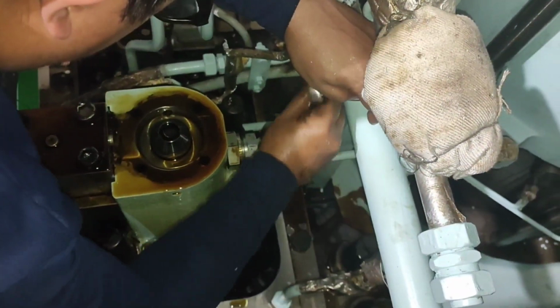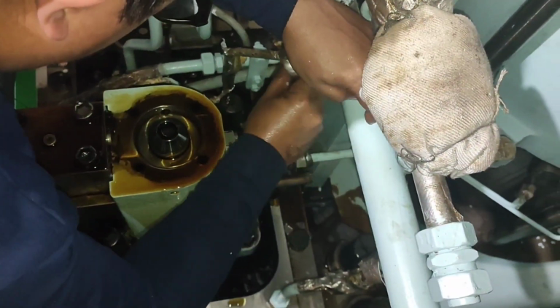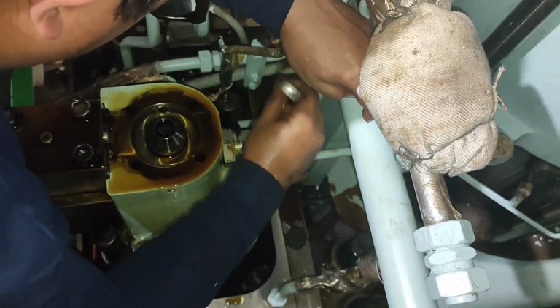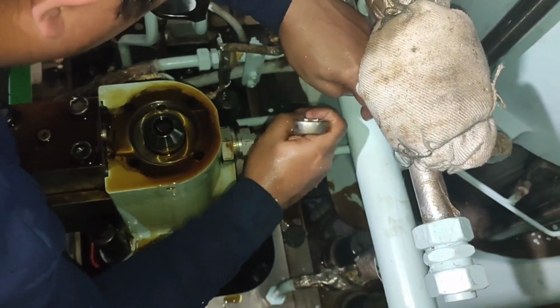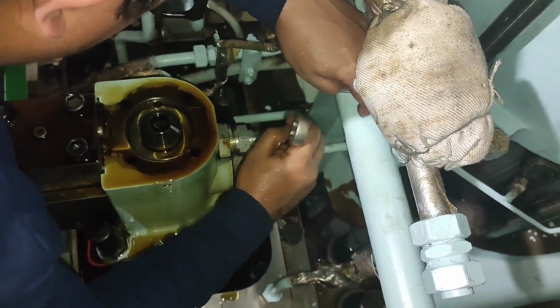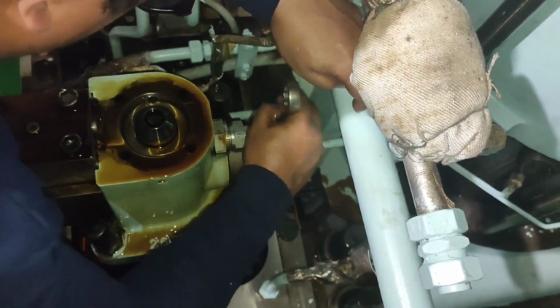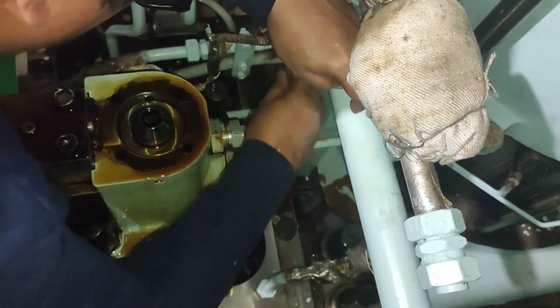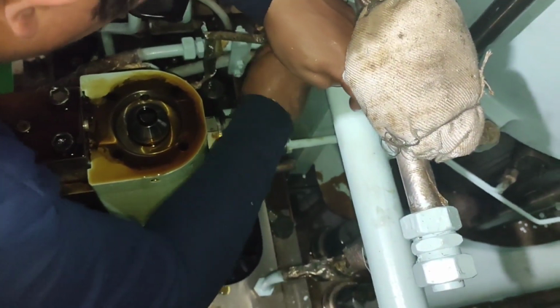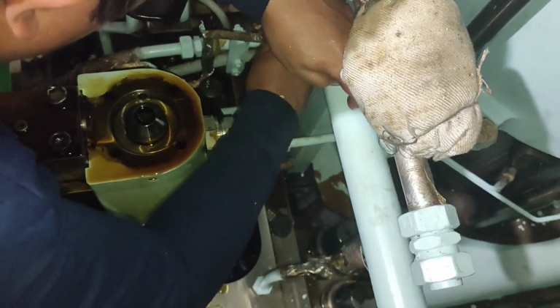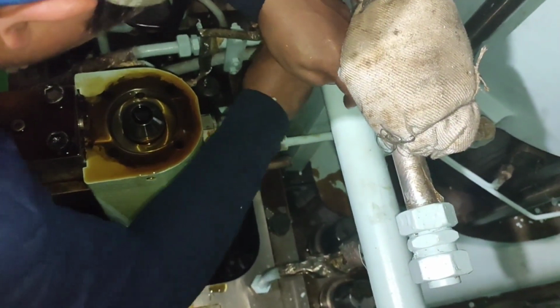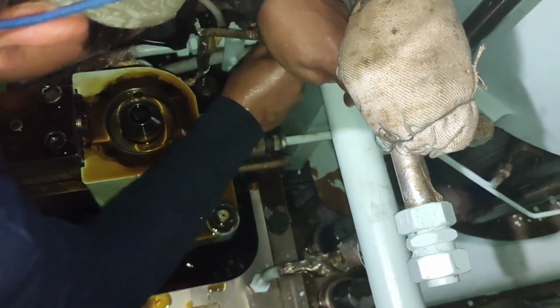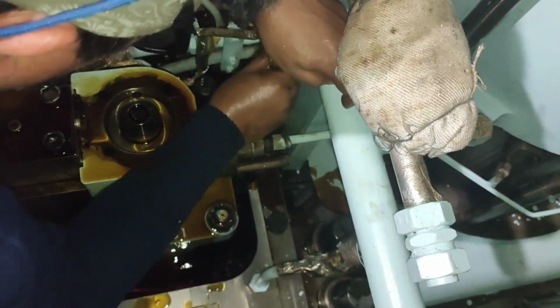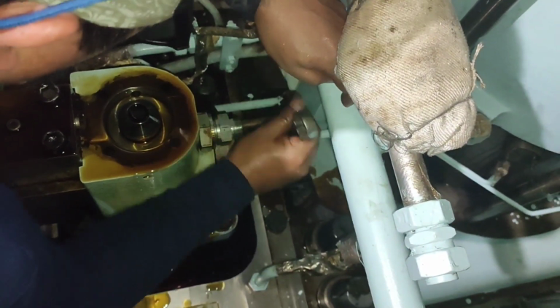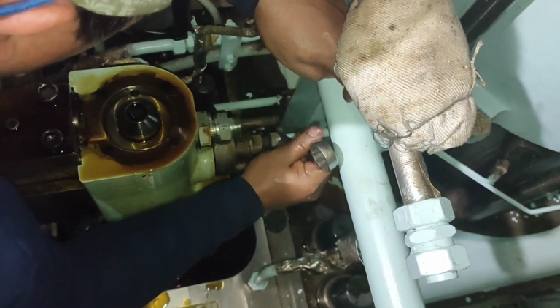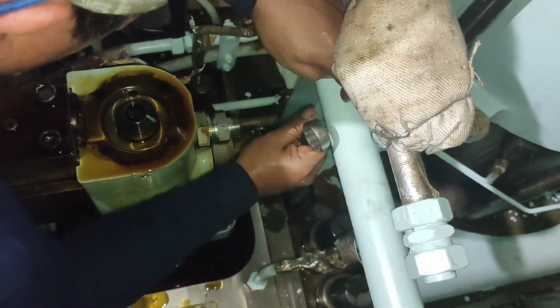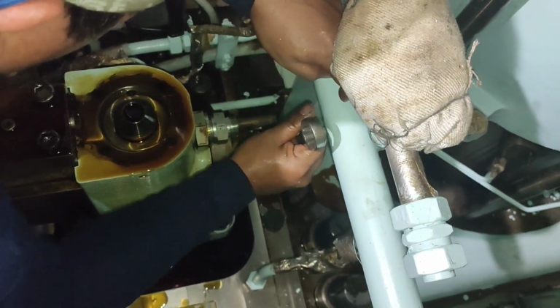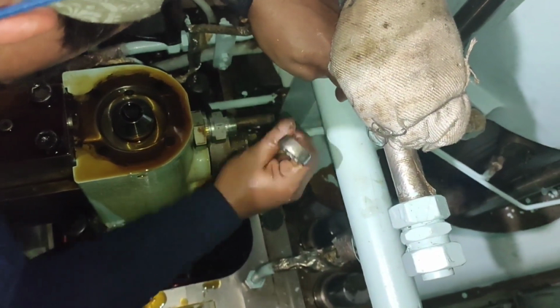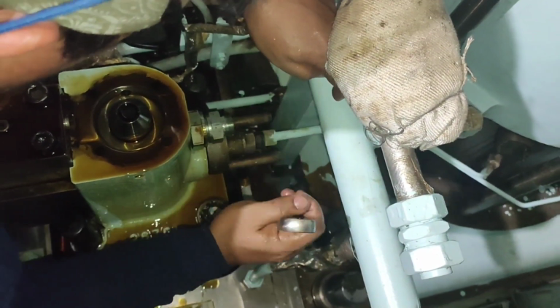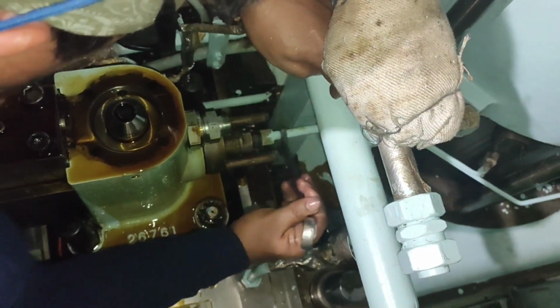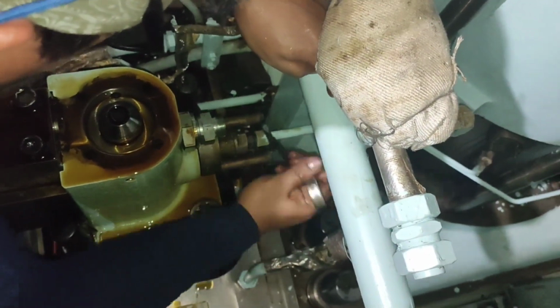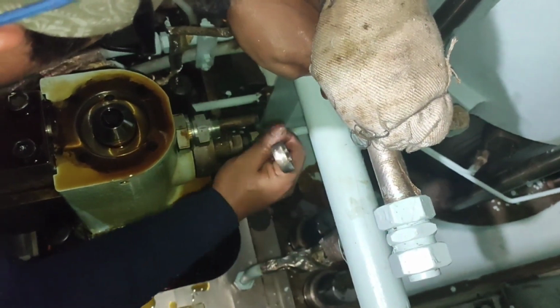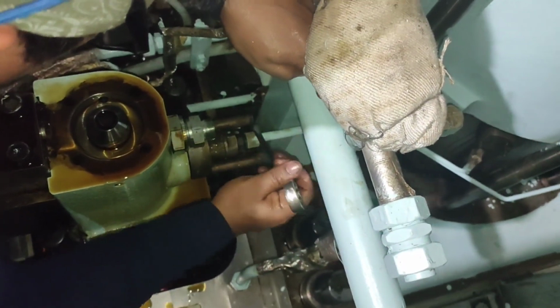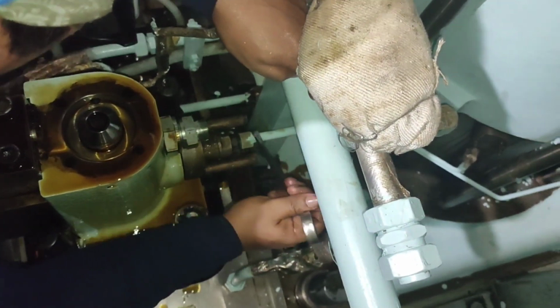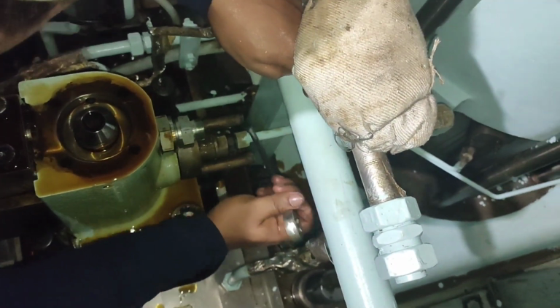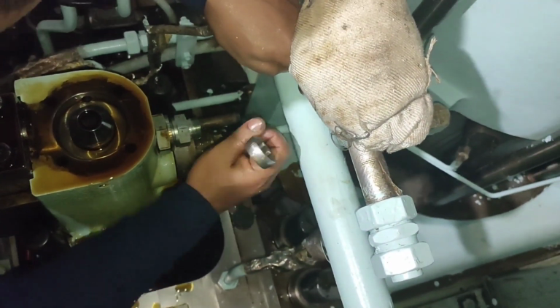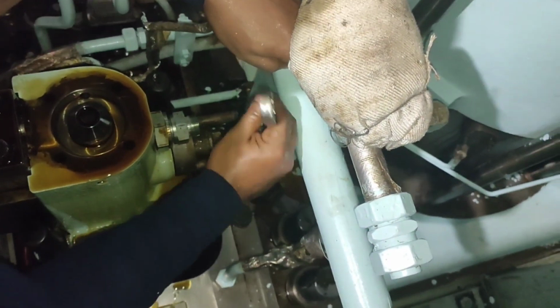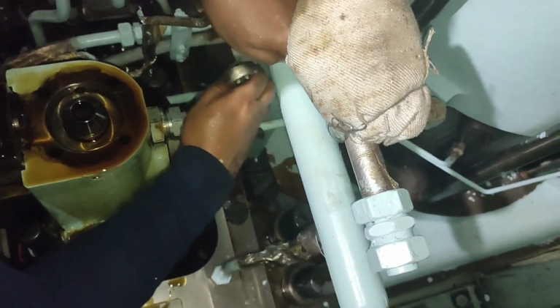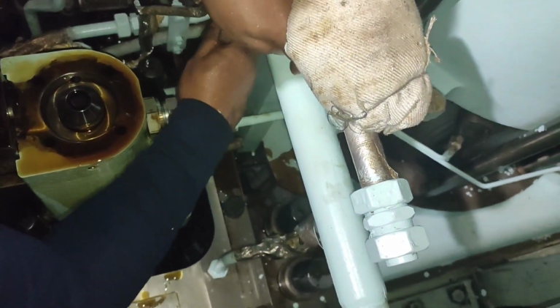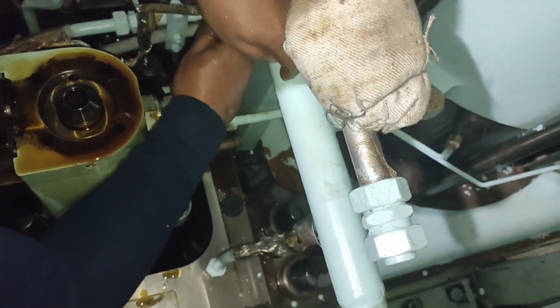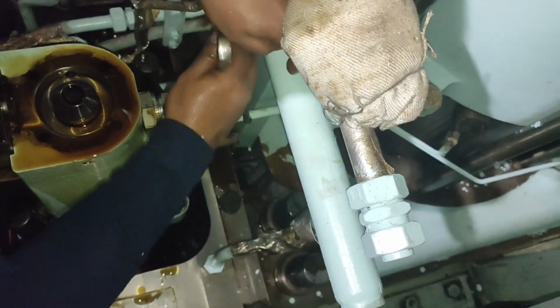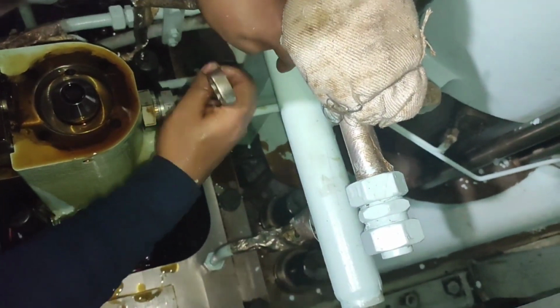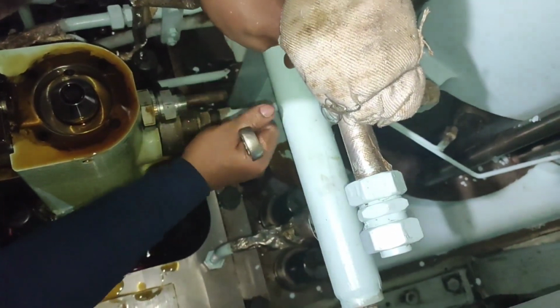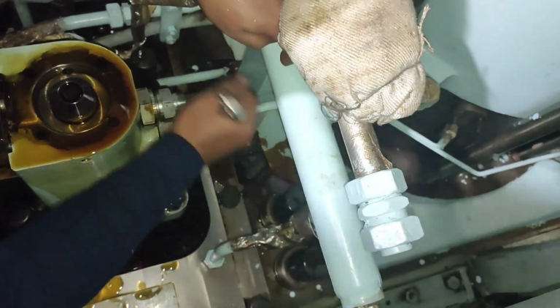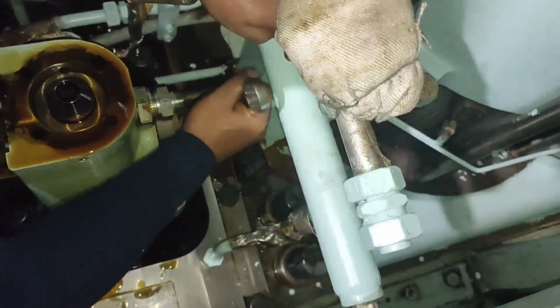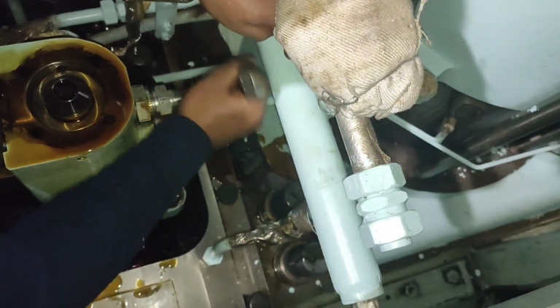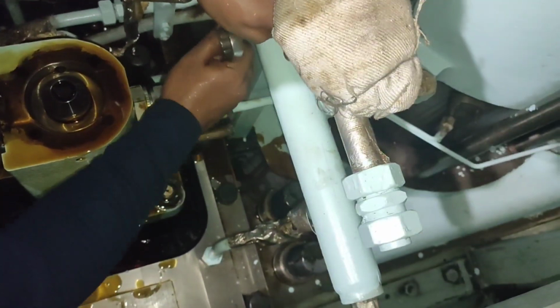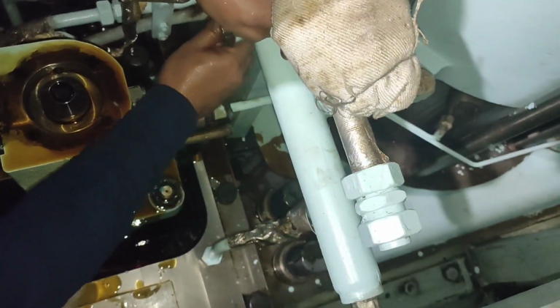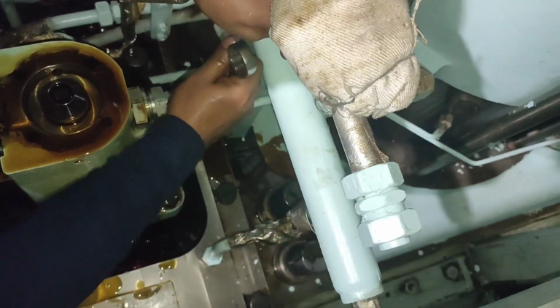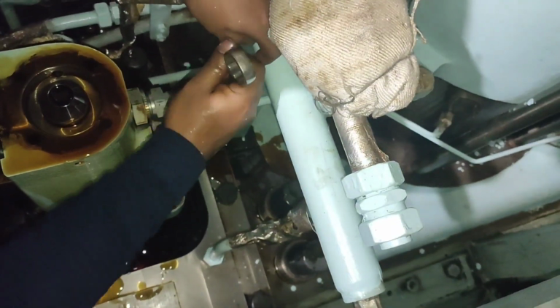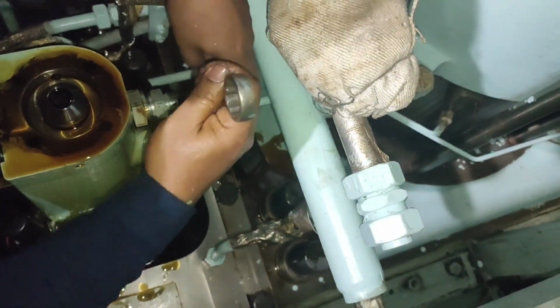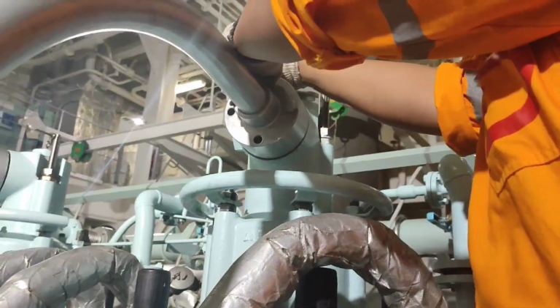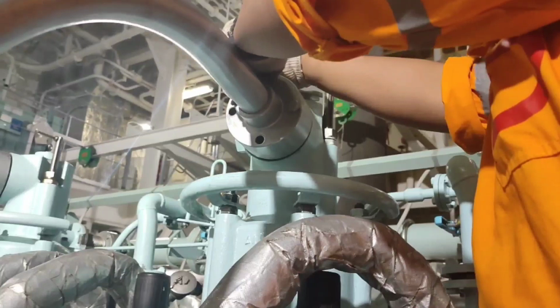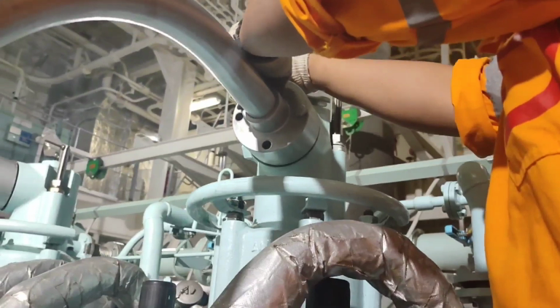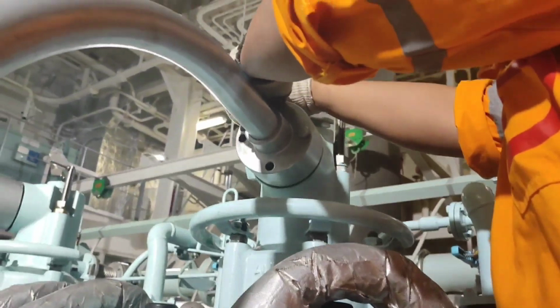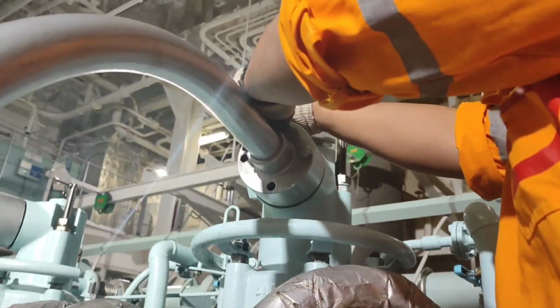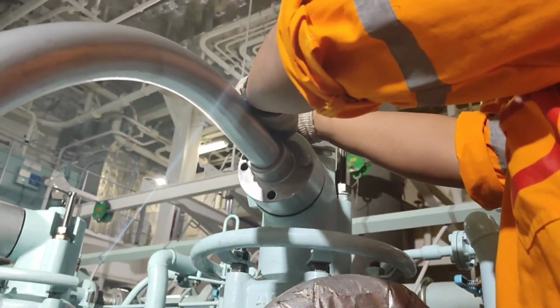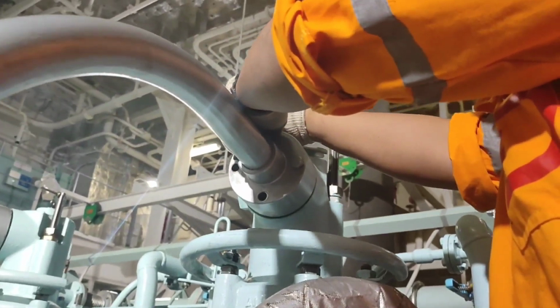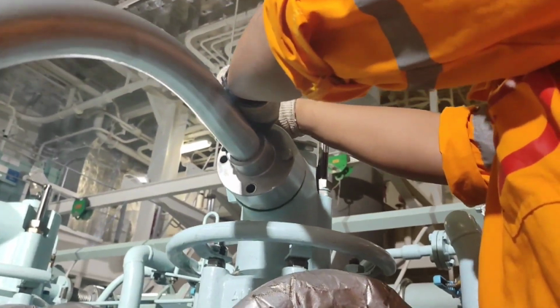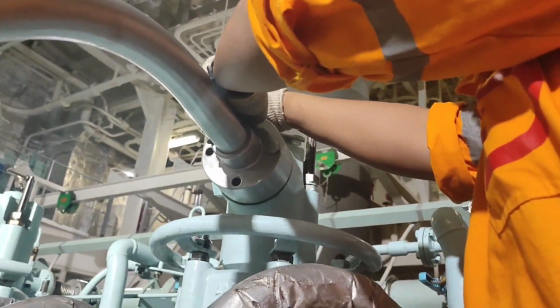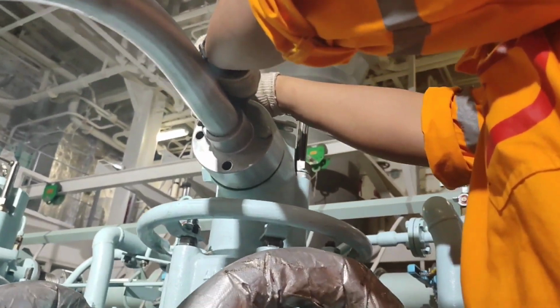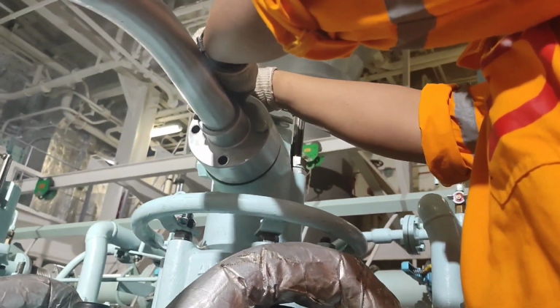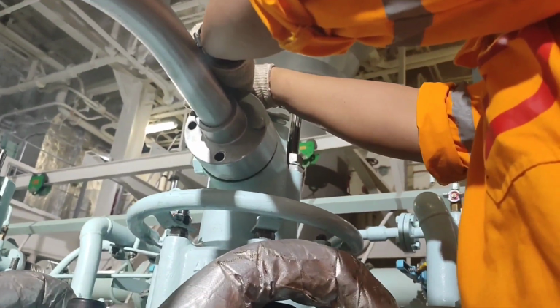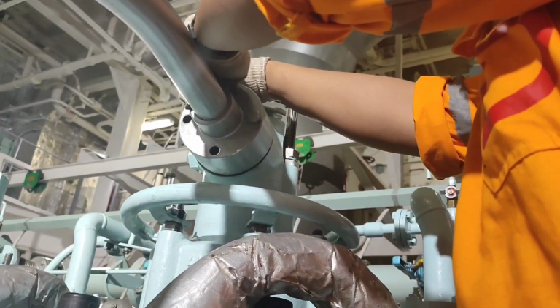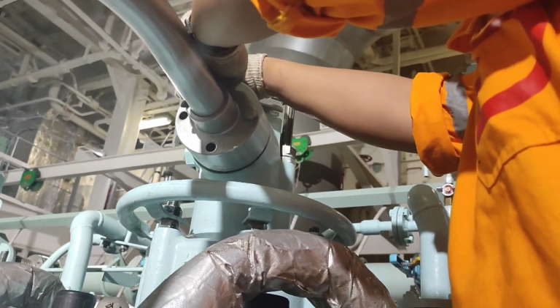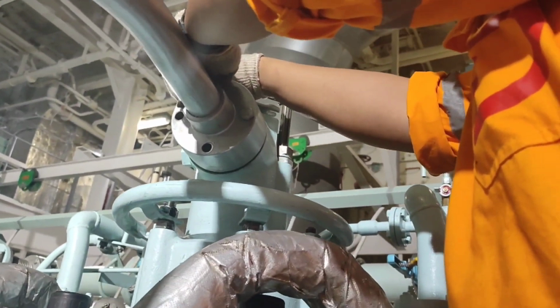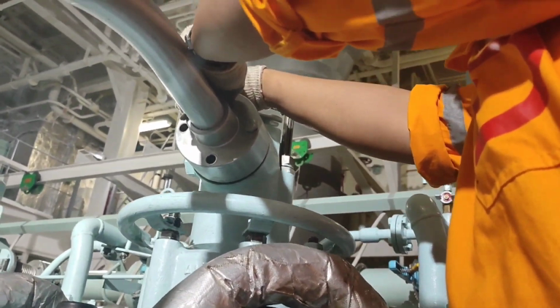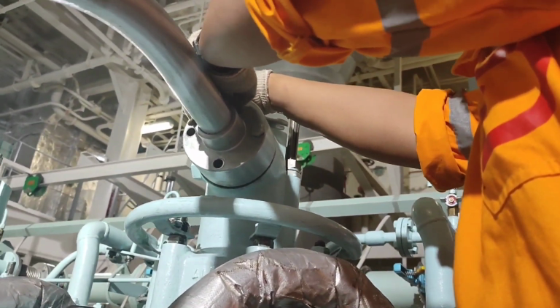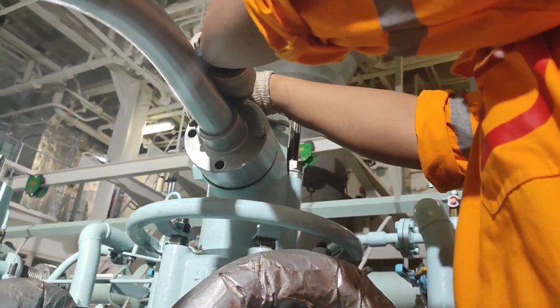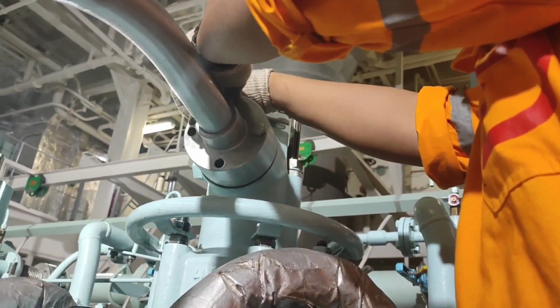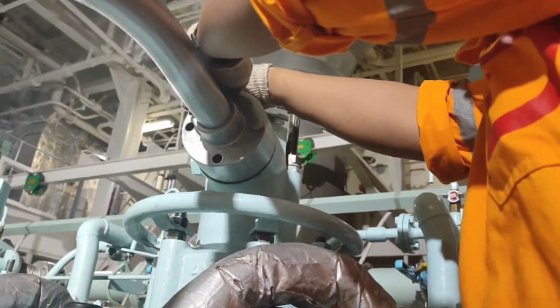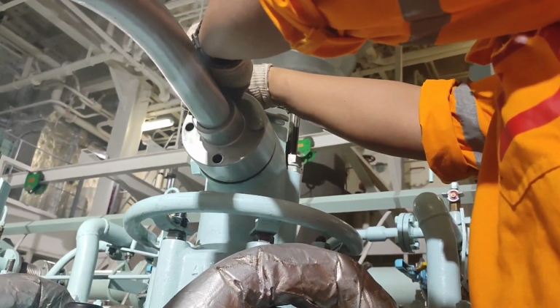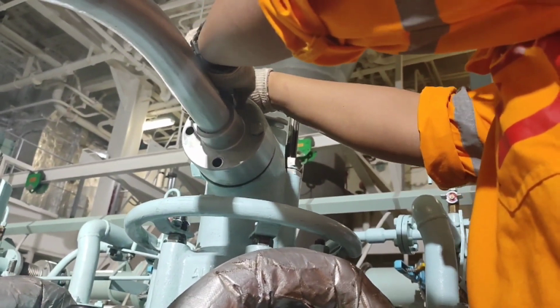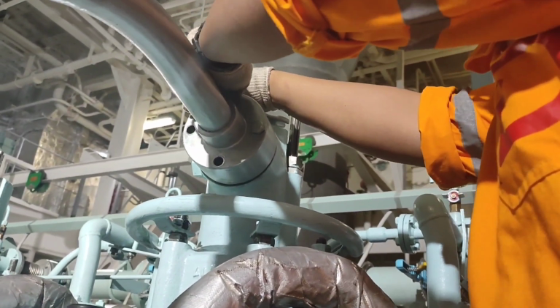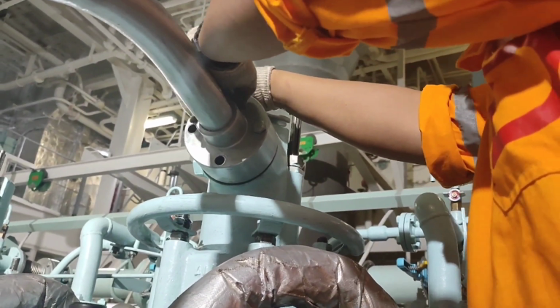Mount the inlet pipe and drain pipe from the exhaust valve. Mount the exhaust valve high pressure pipe.